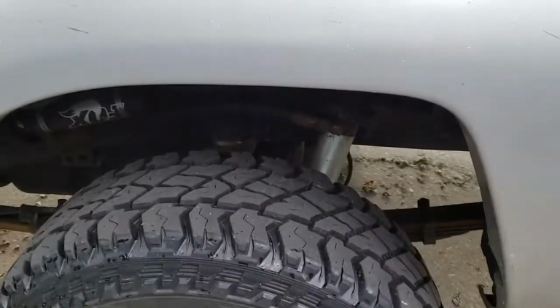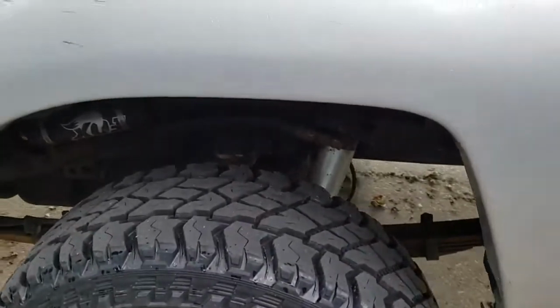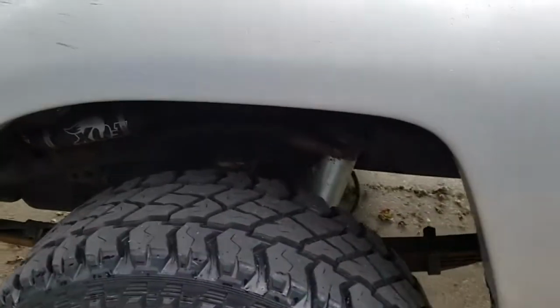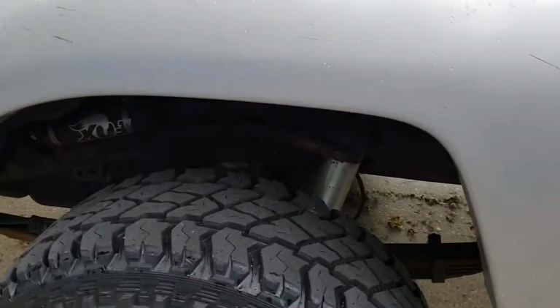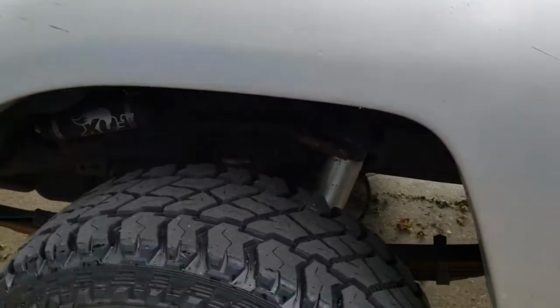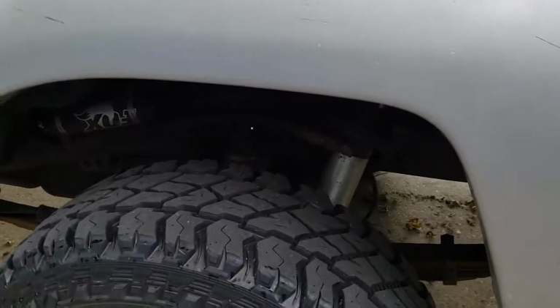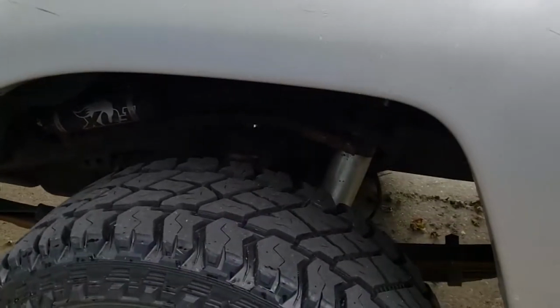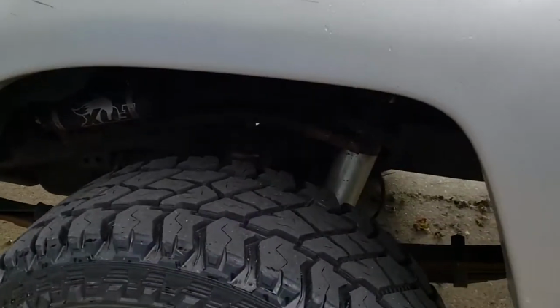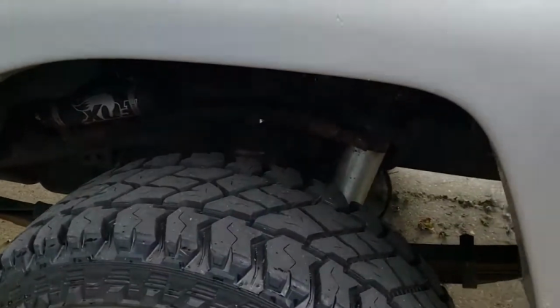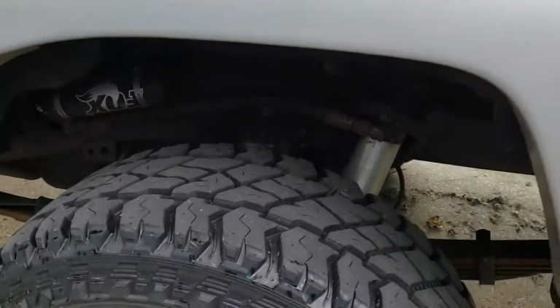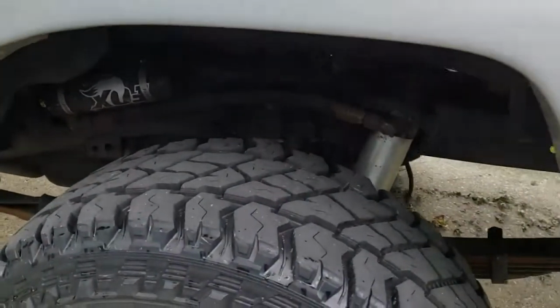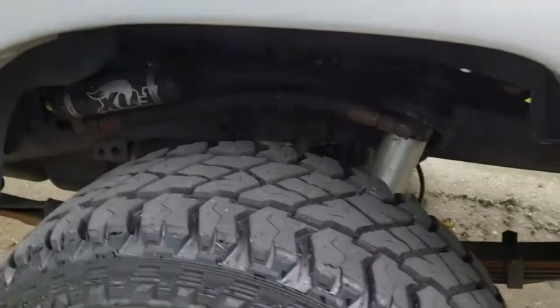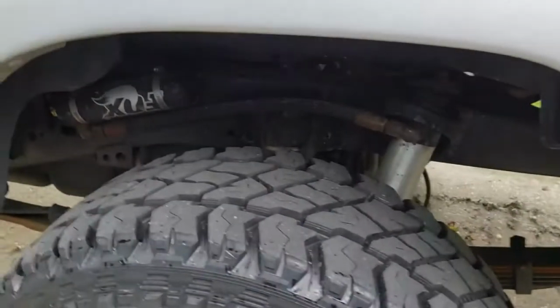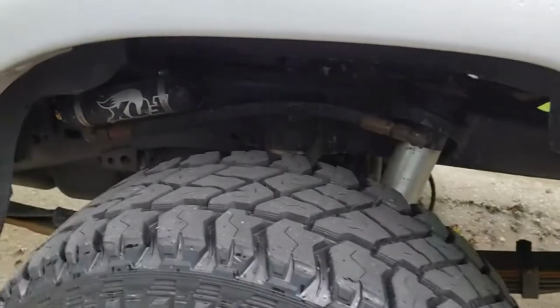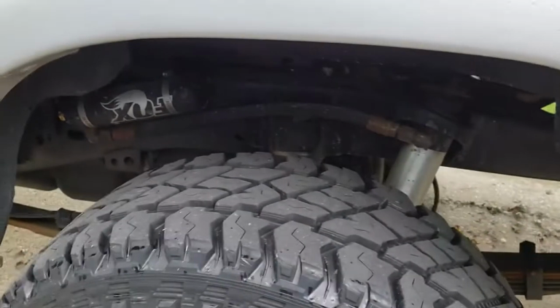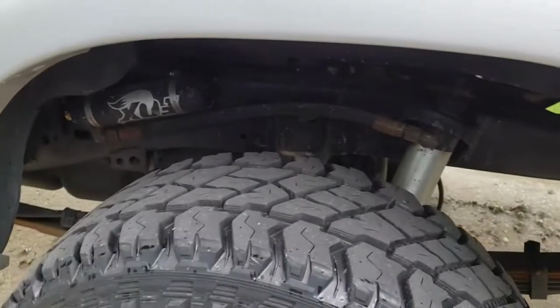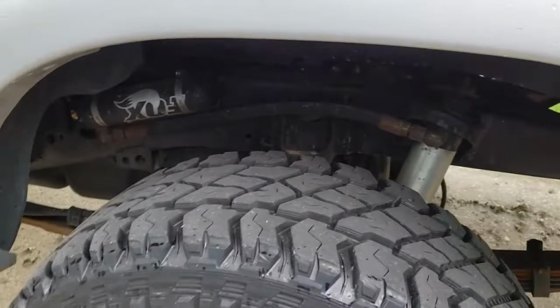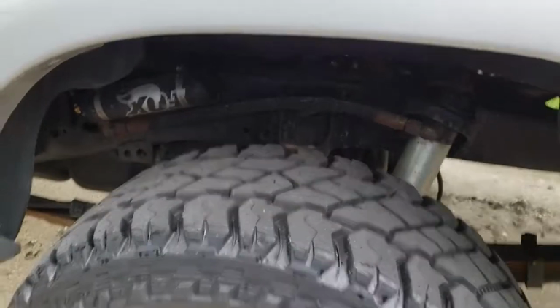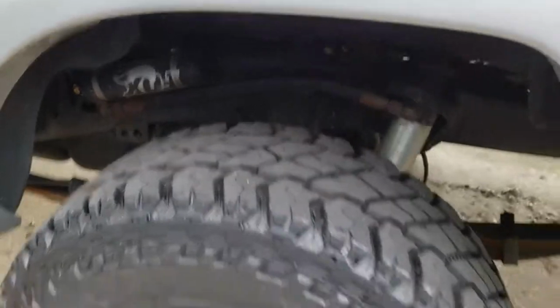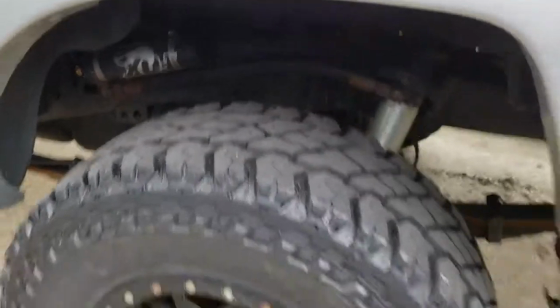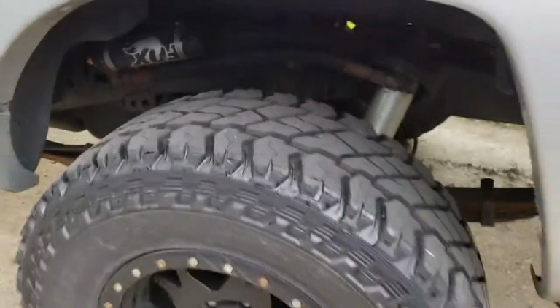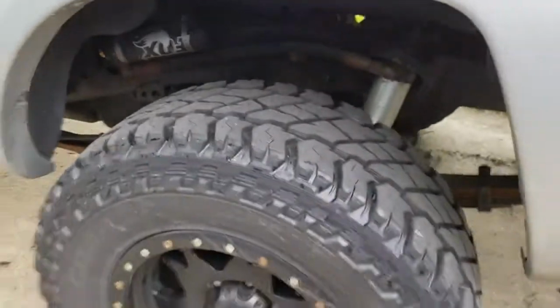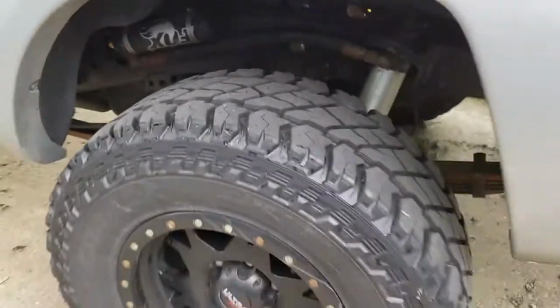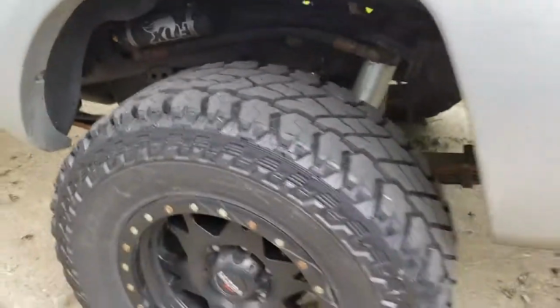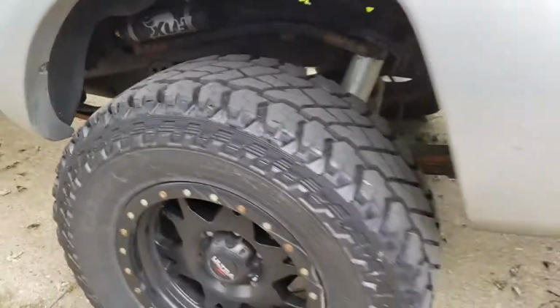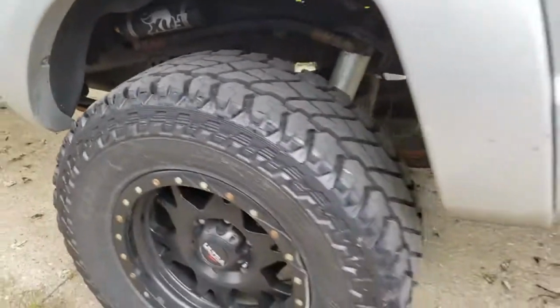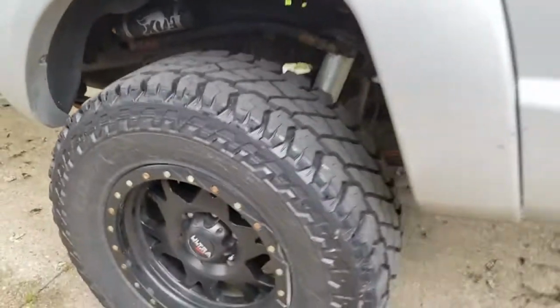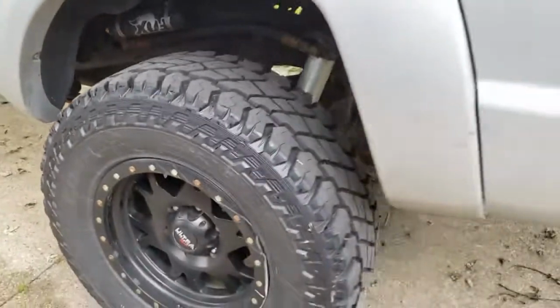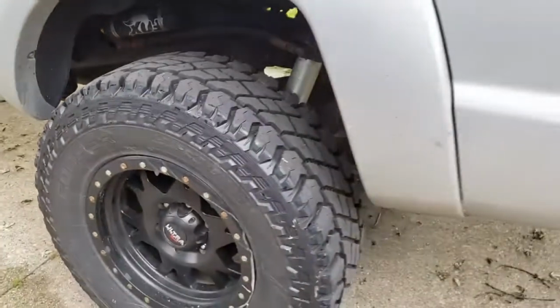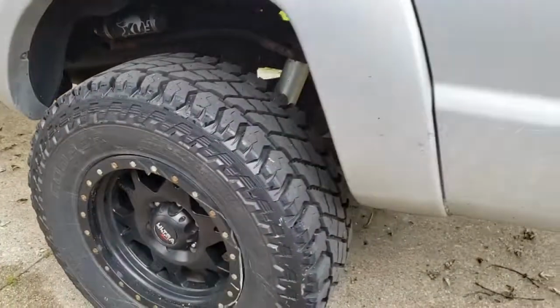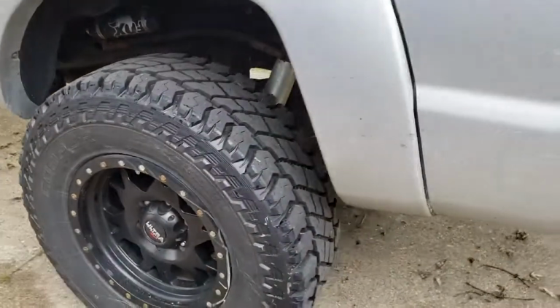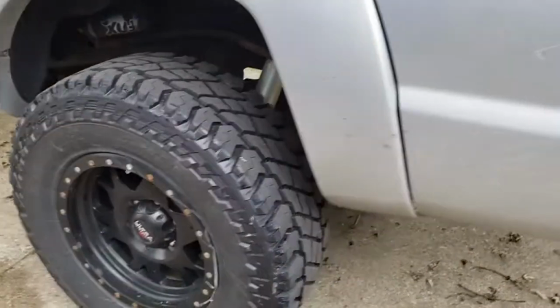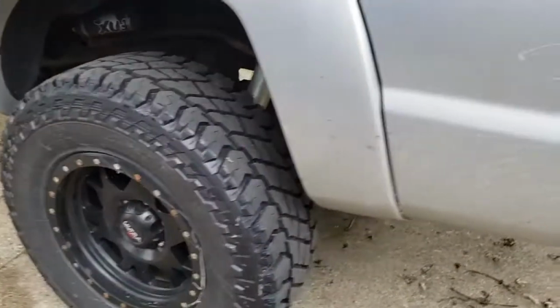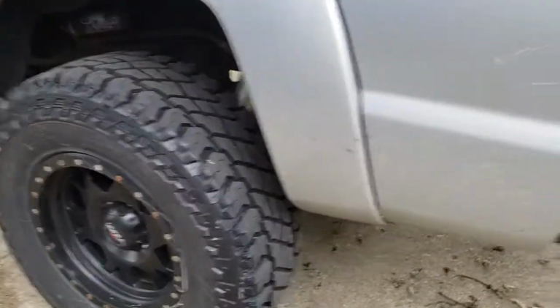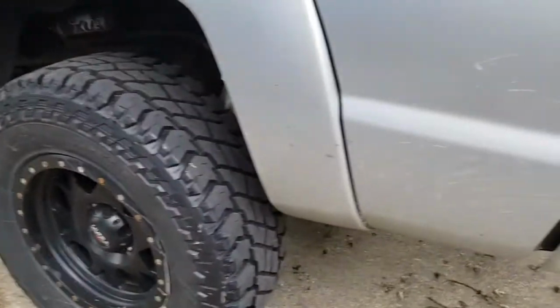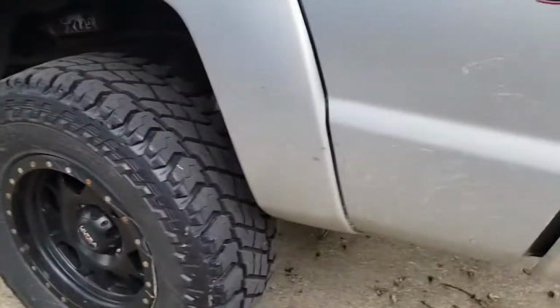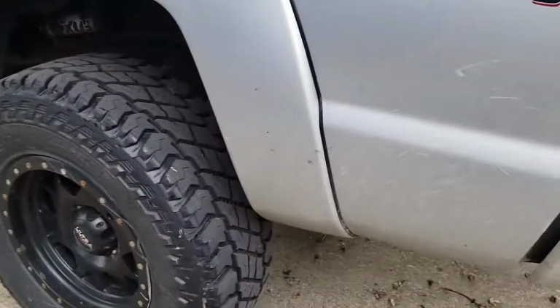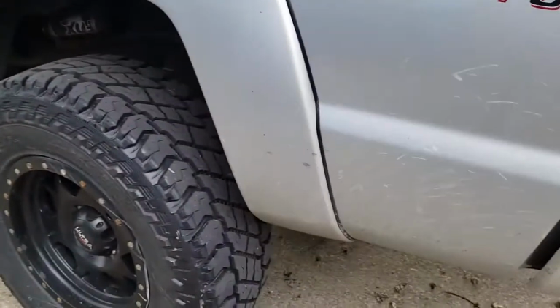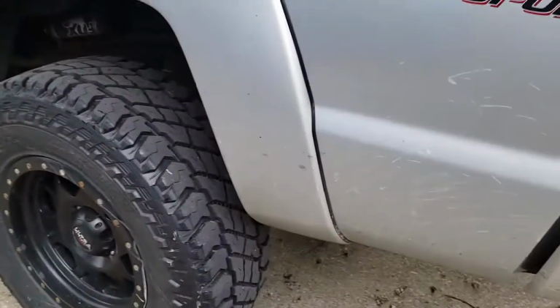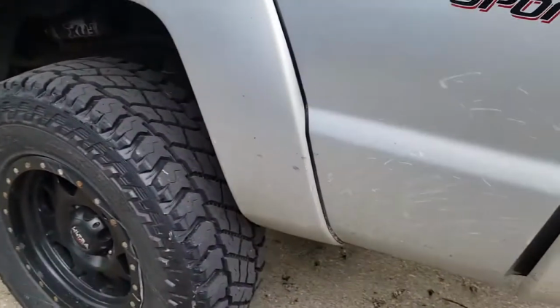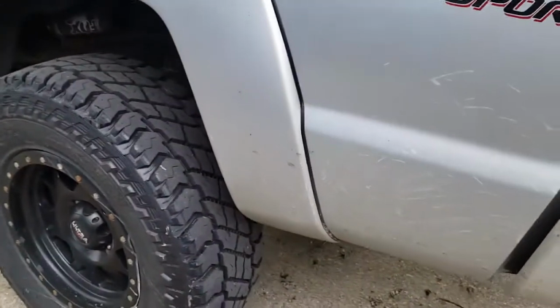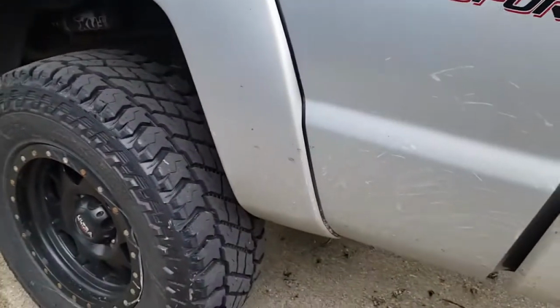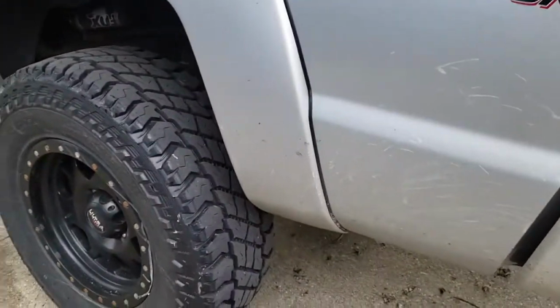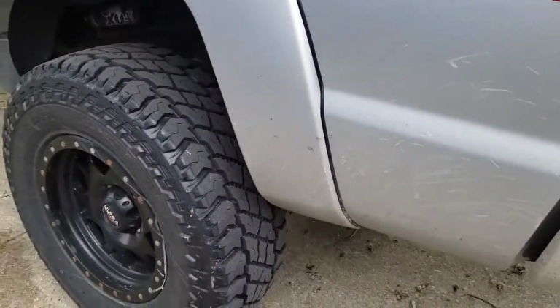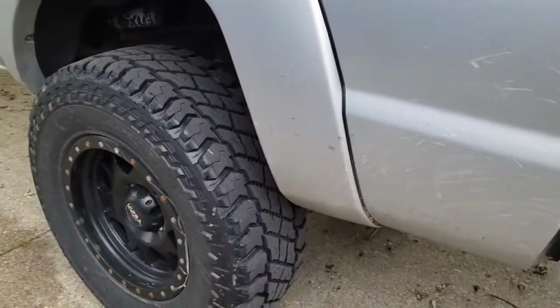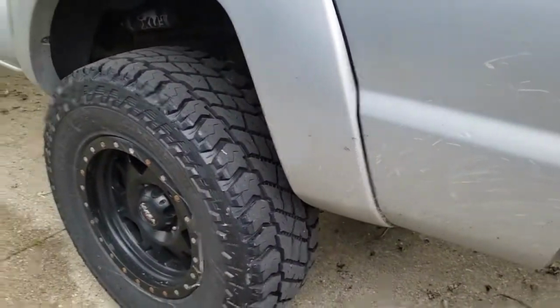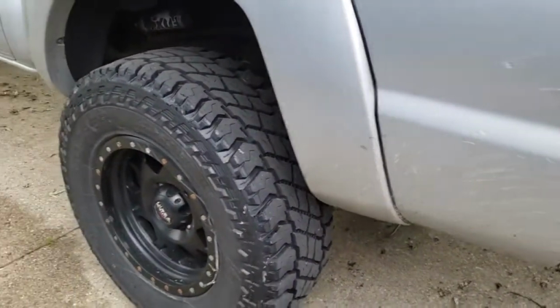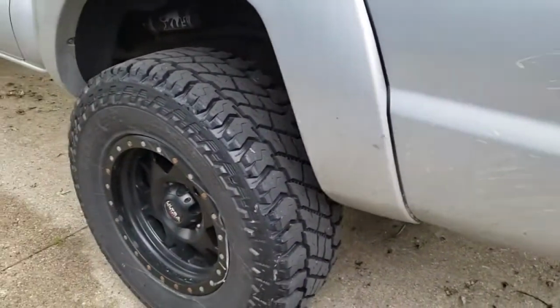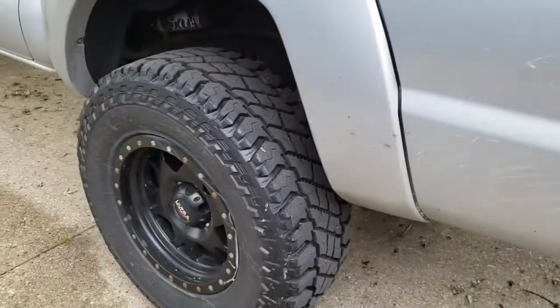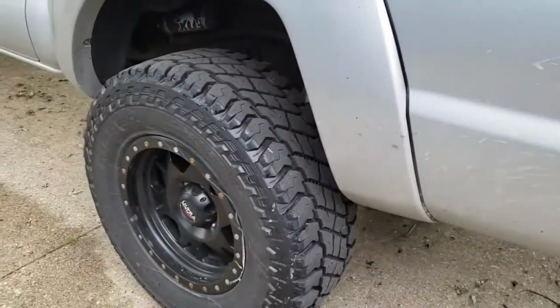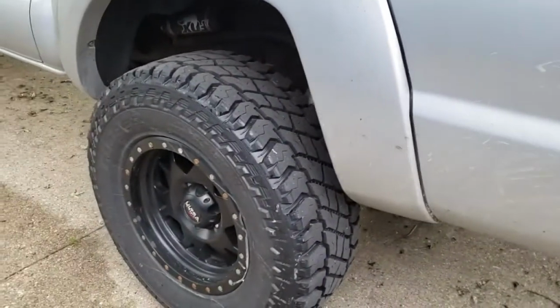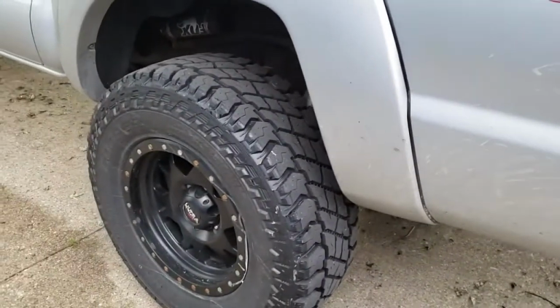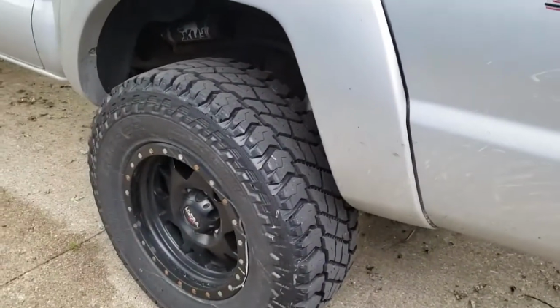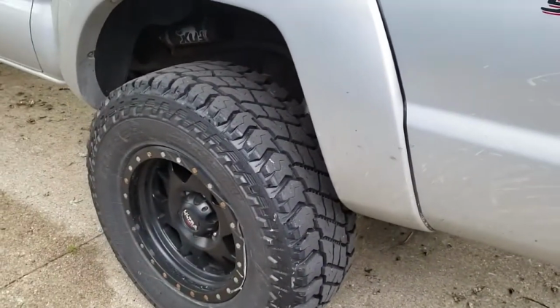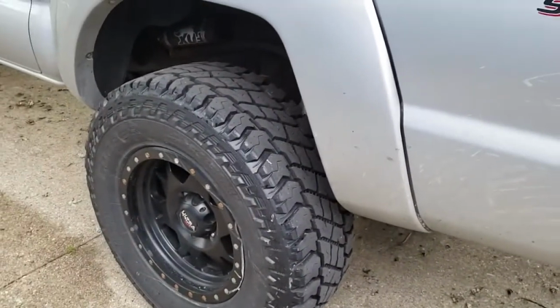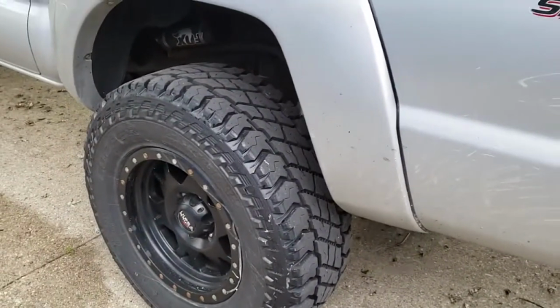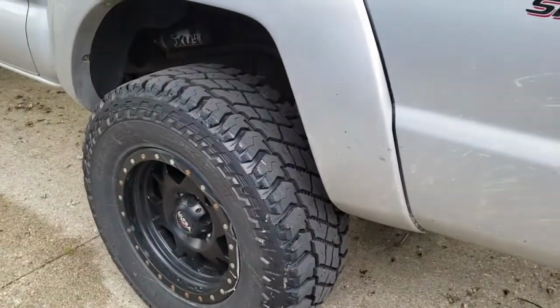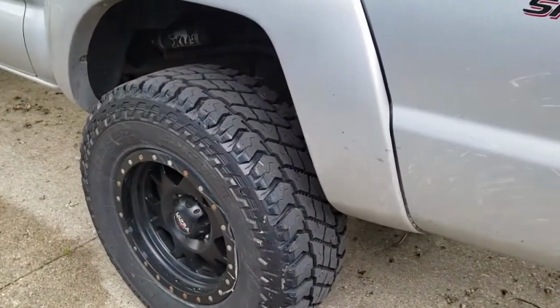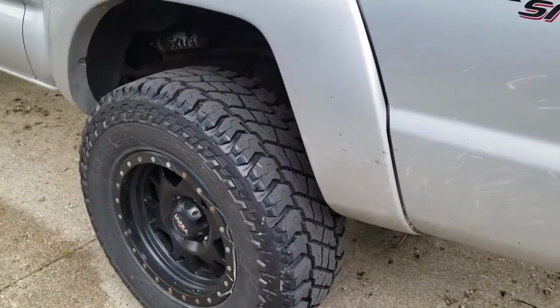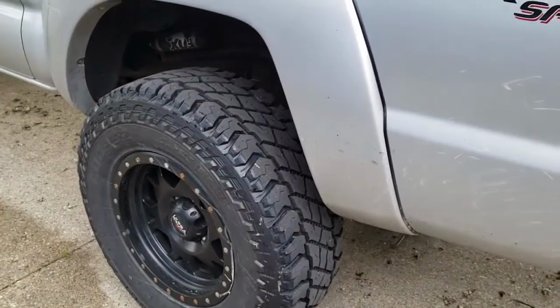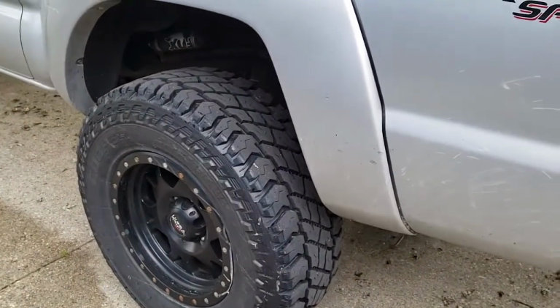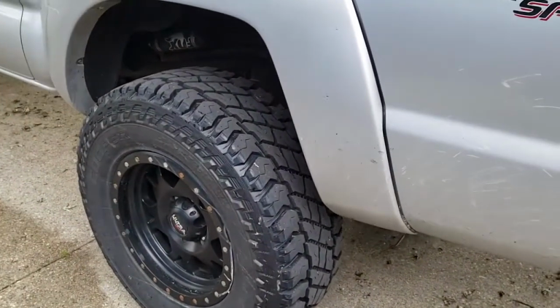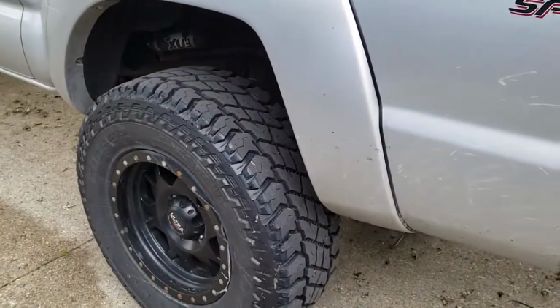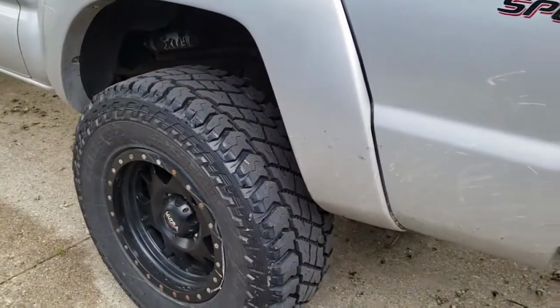I was going to upgrade them anyway, so now I don't have that problem. Worst case now, if I overheat the fluid, I can at least put new fluid in it.